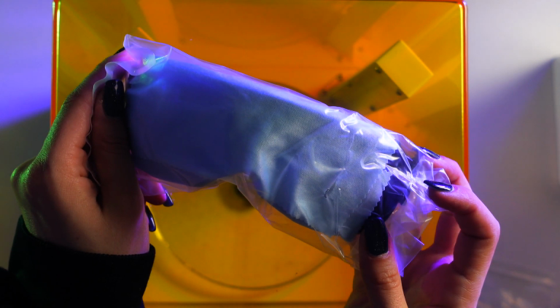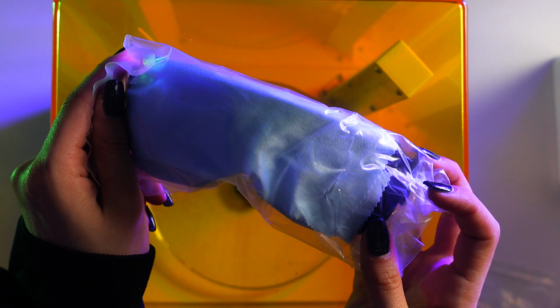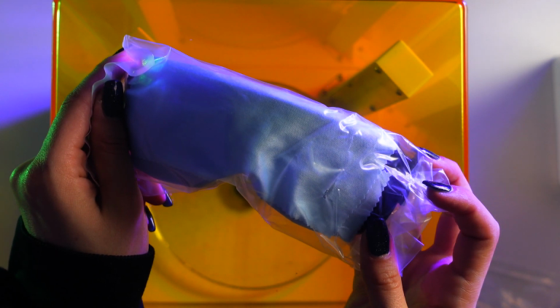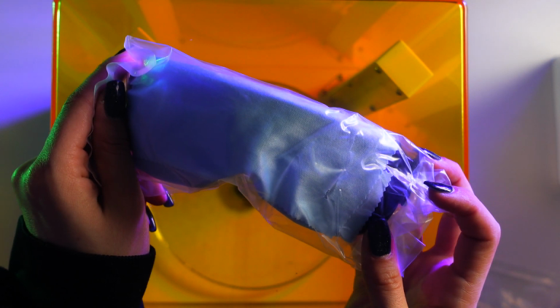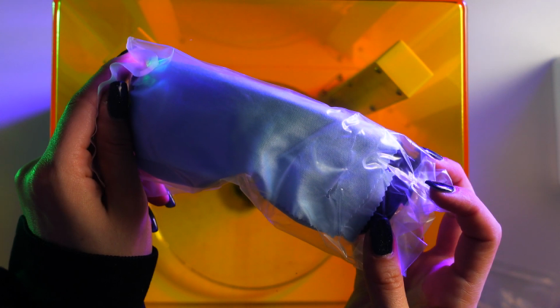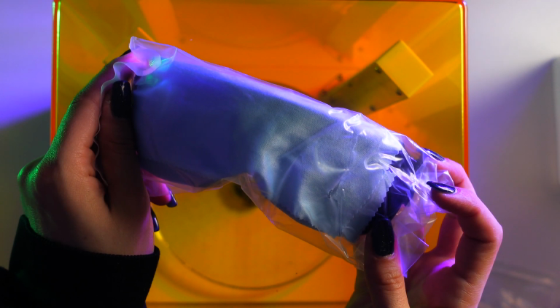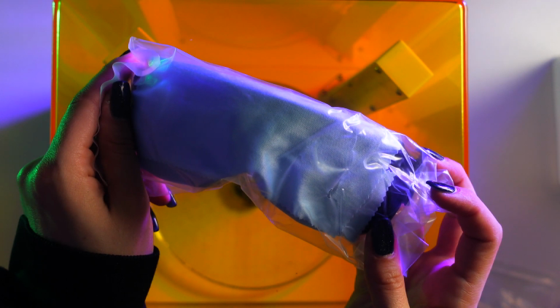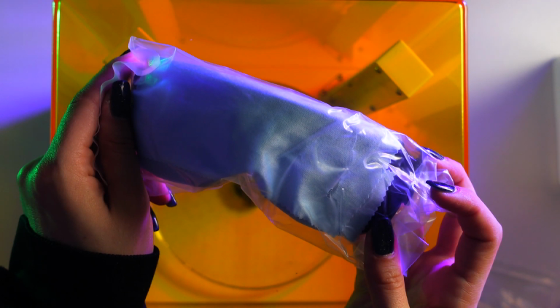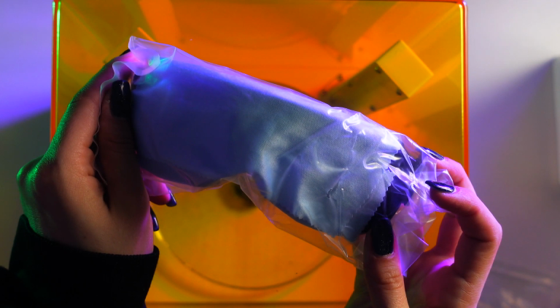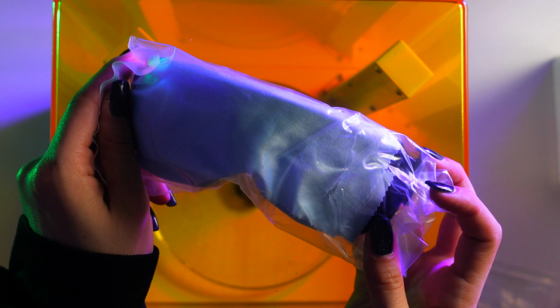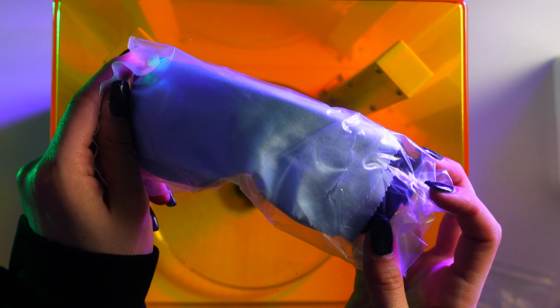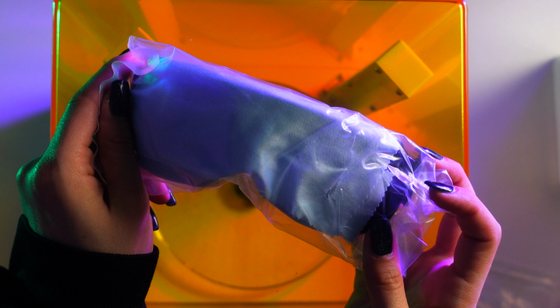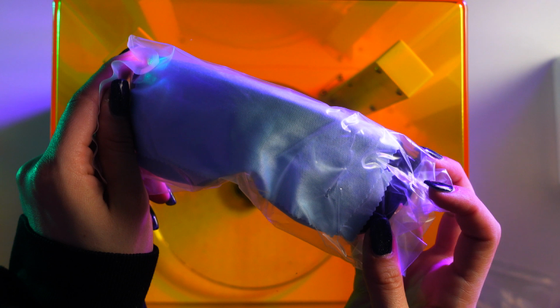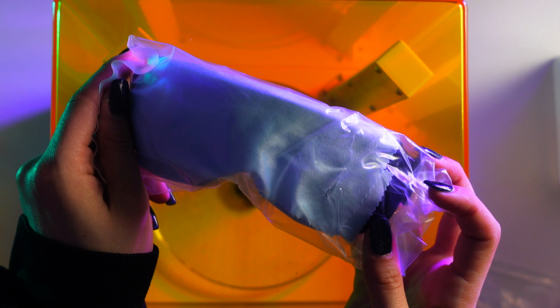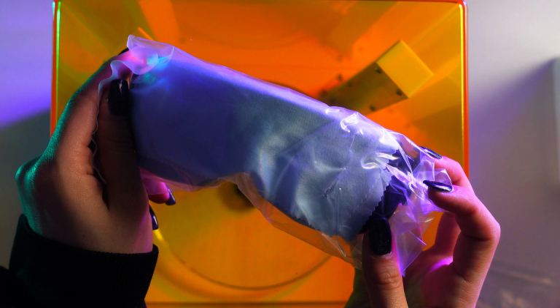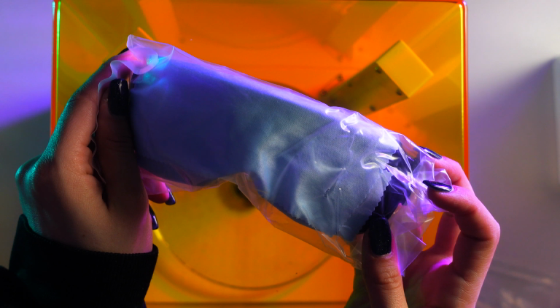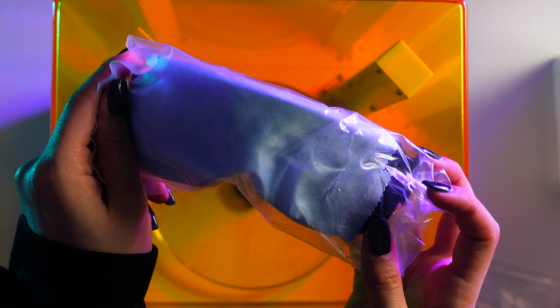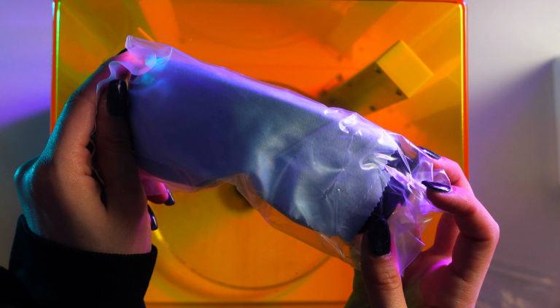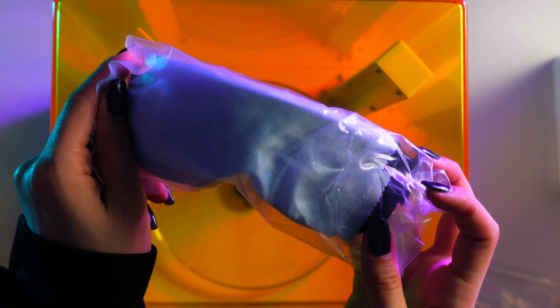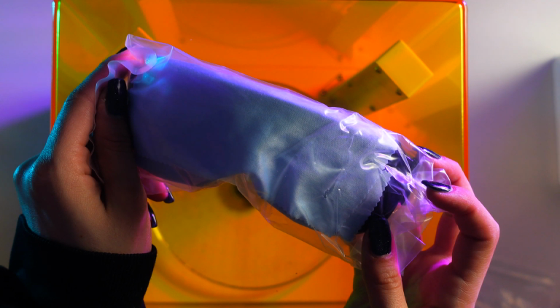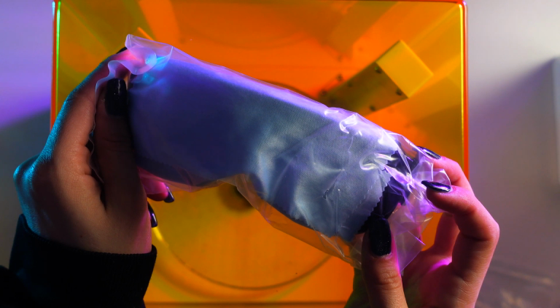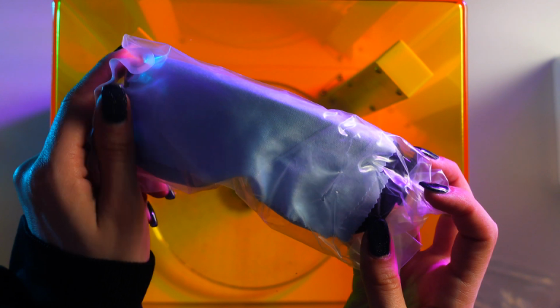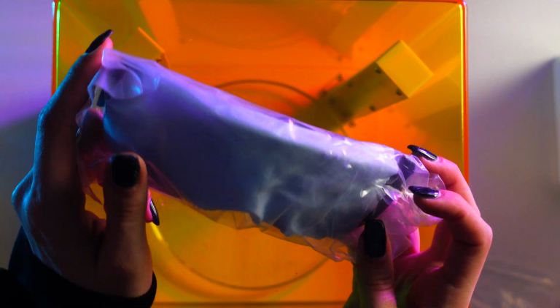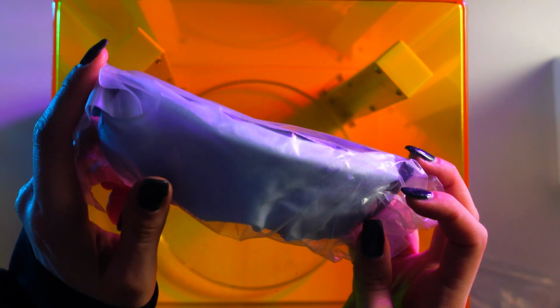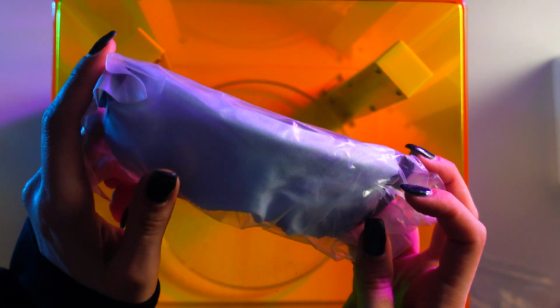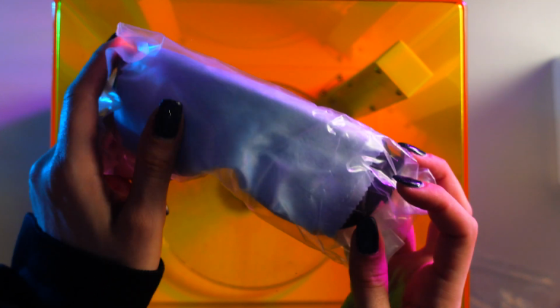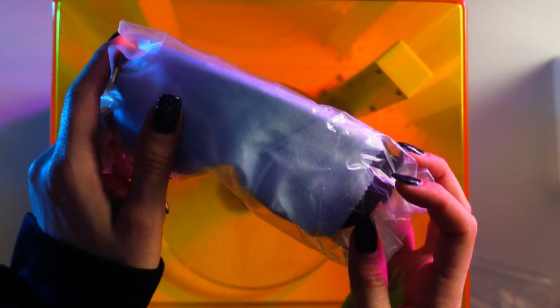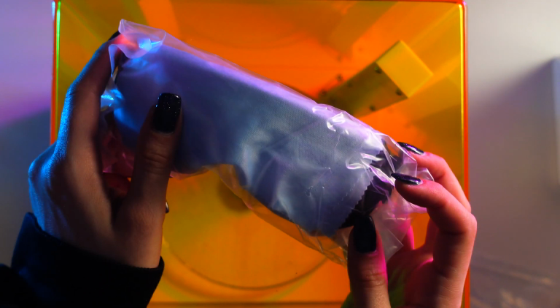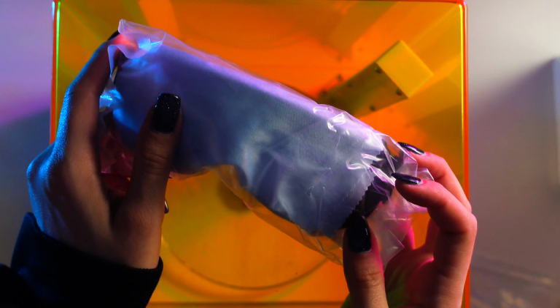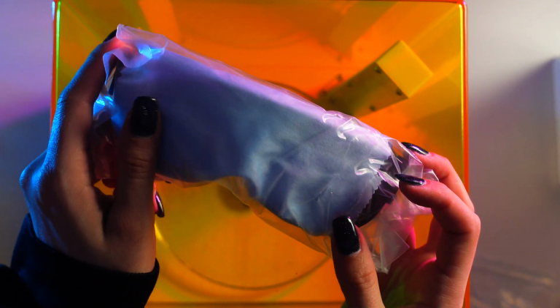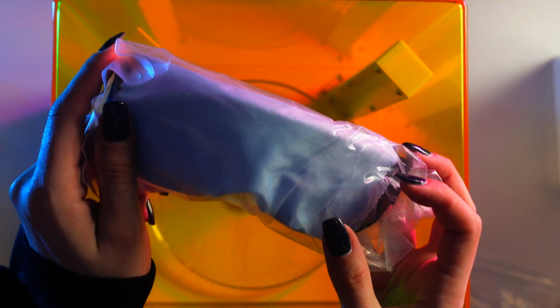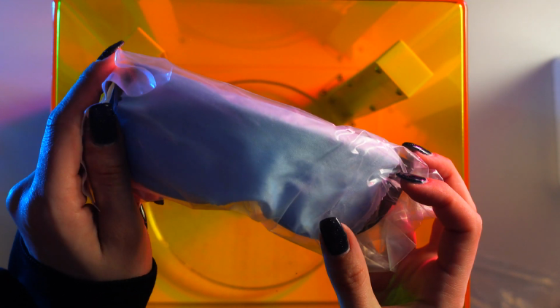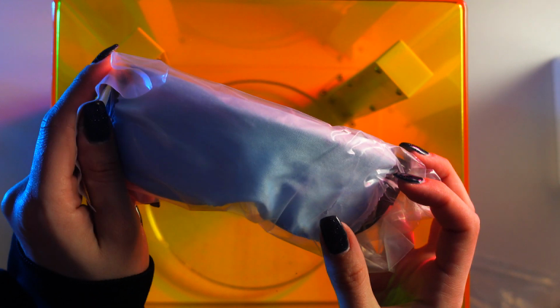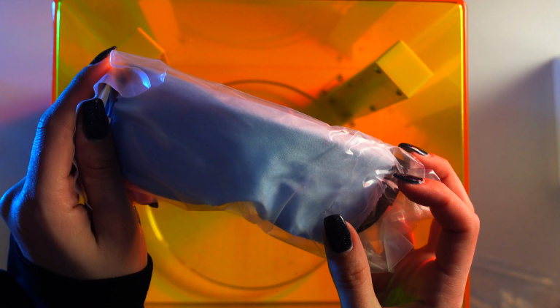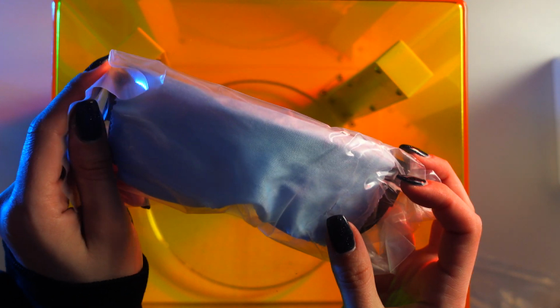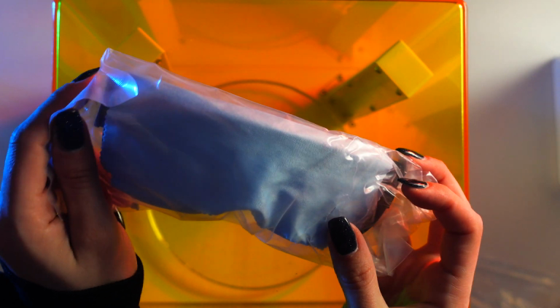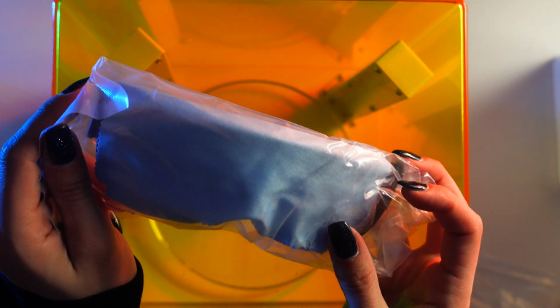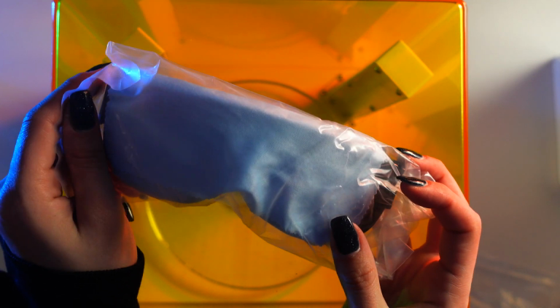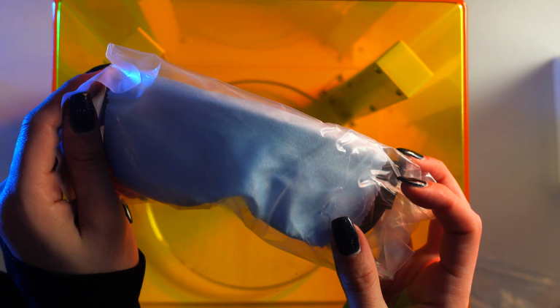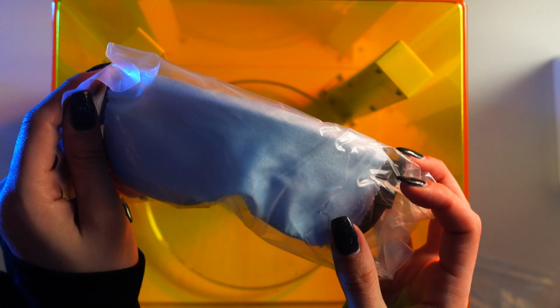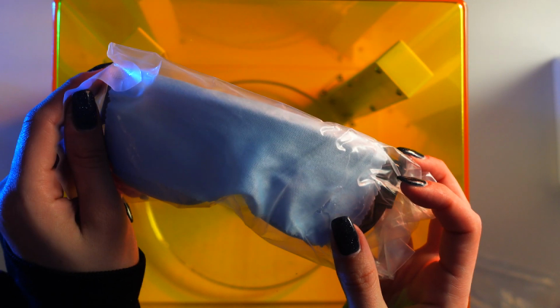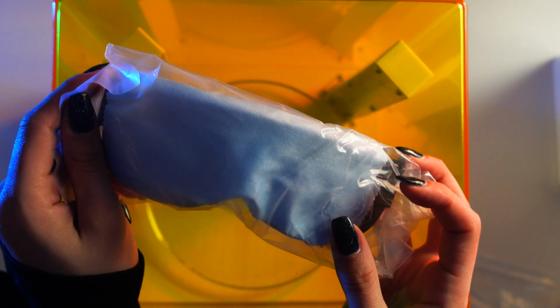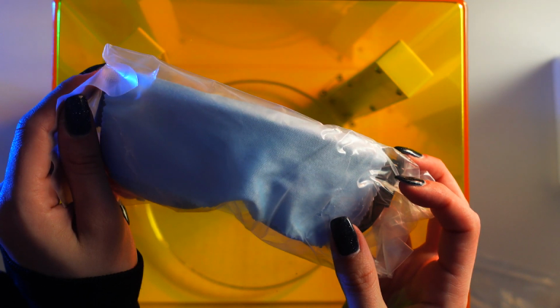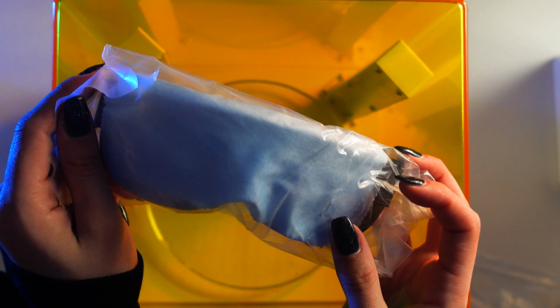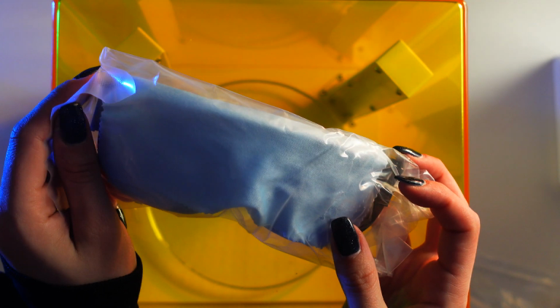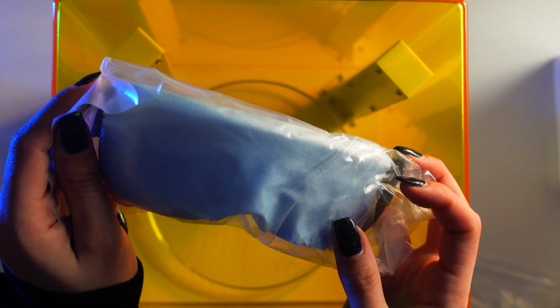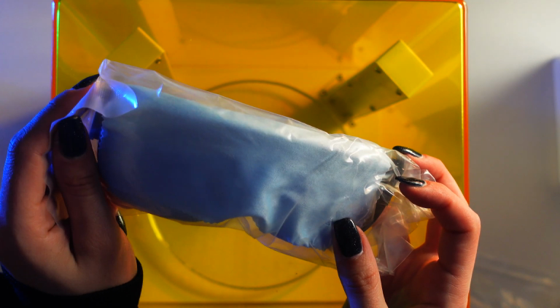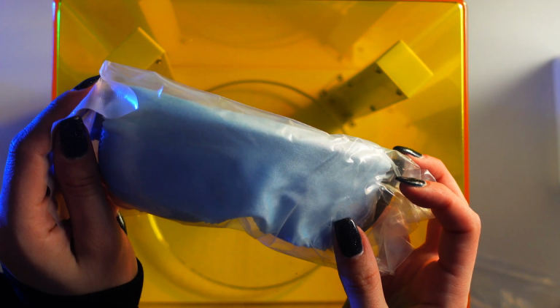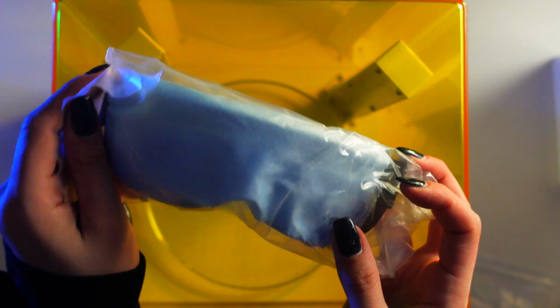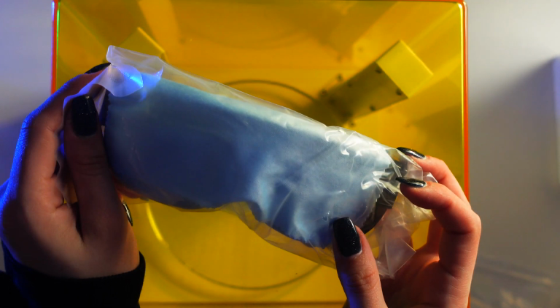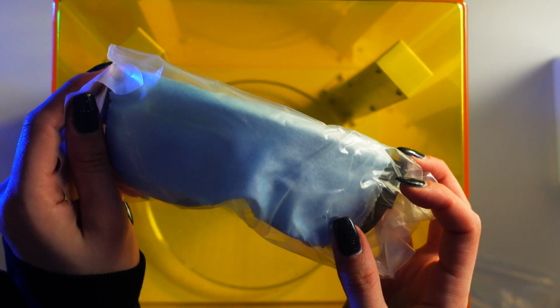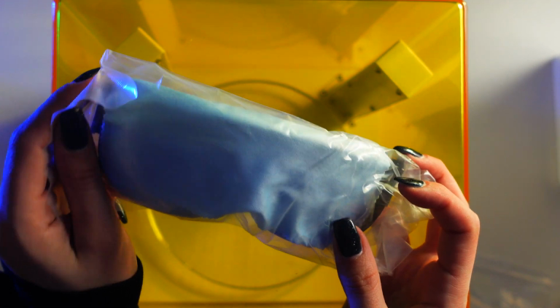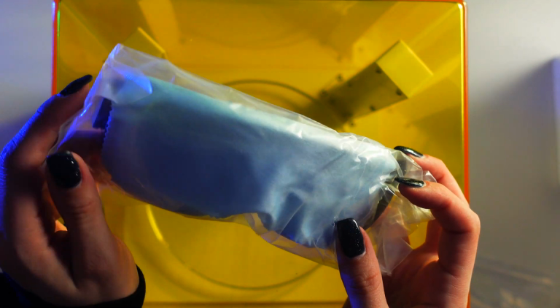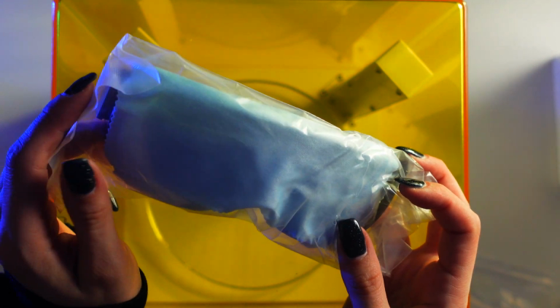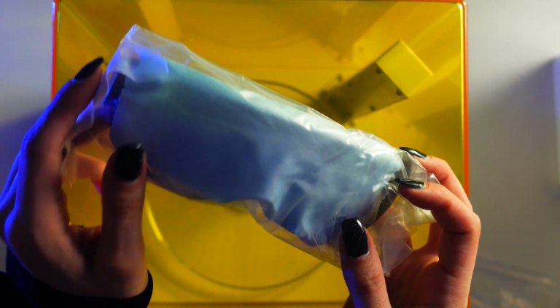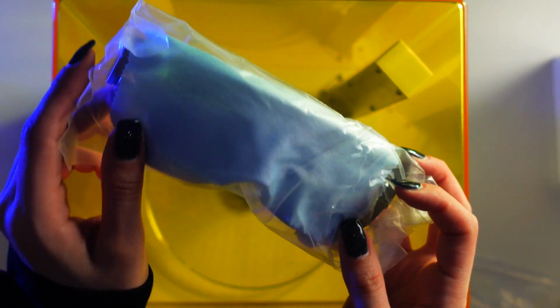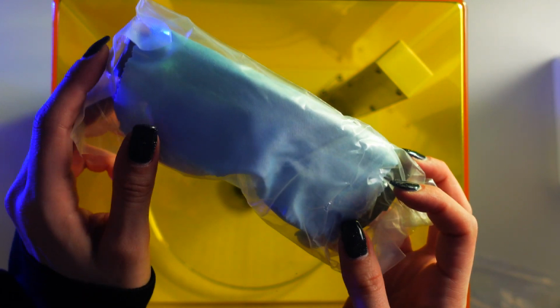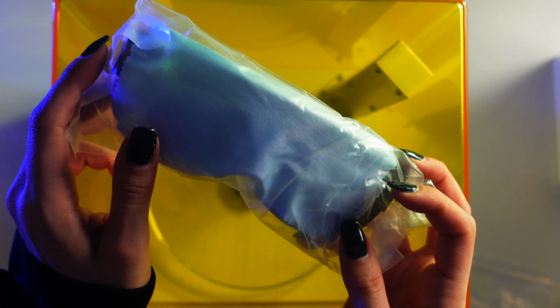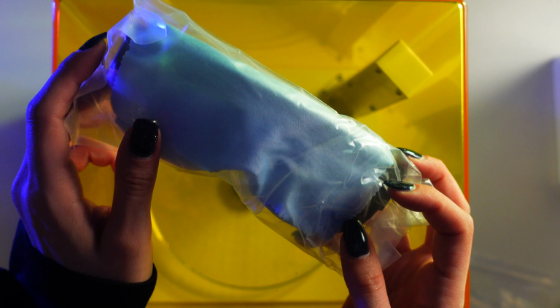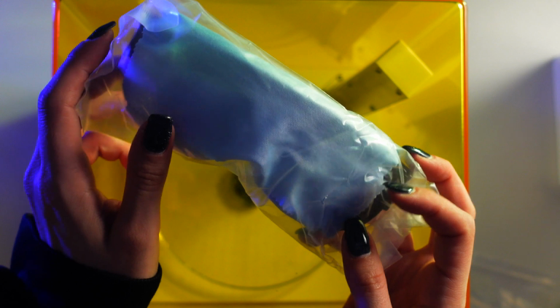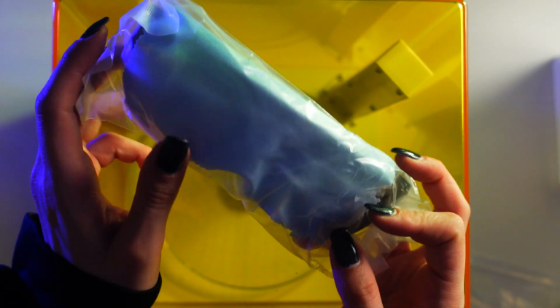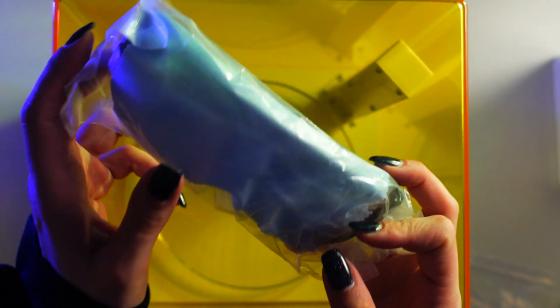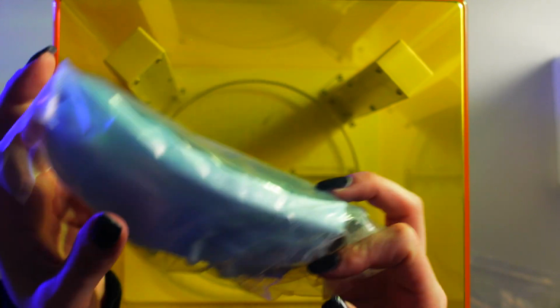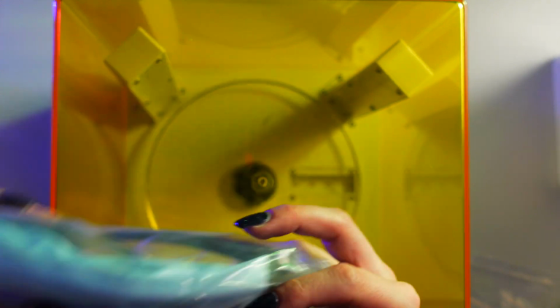I love how involved Elegoo is with their safety and how much they care, adding these small things that really help along the way.